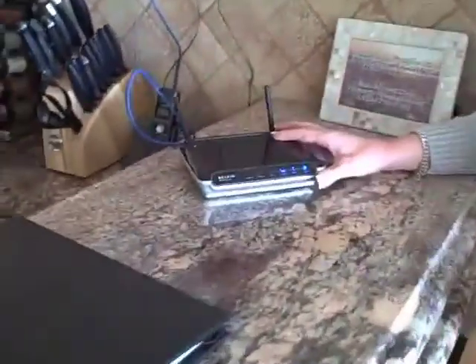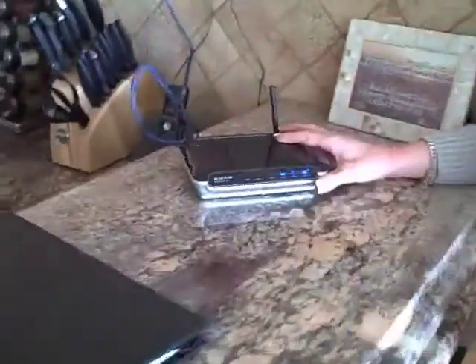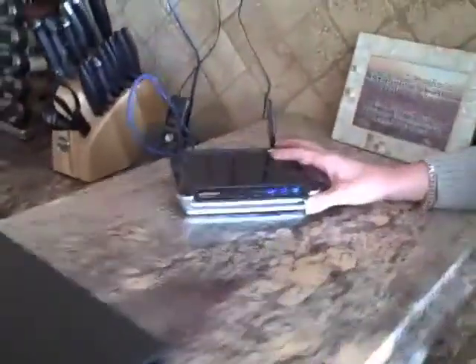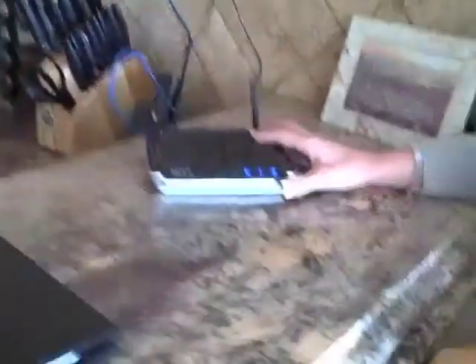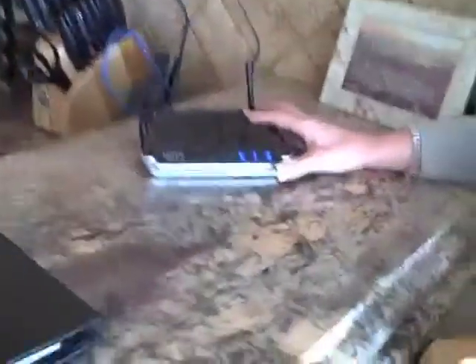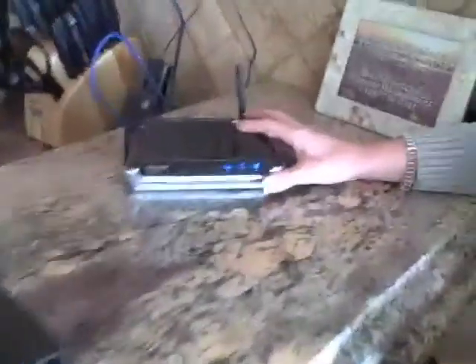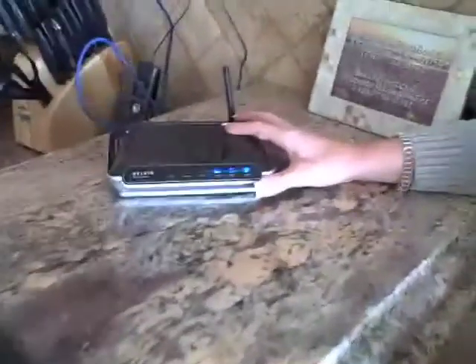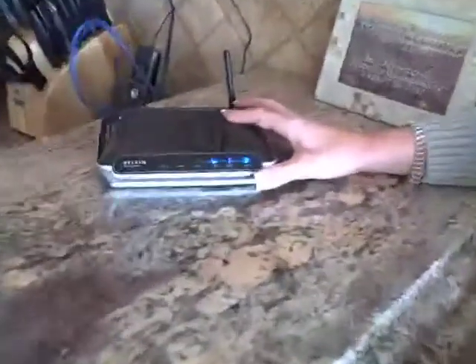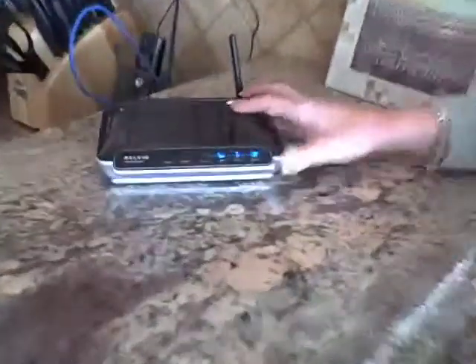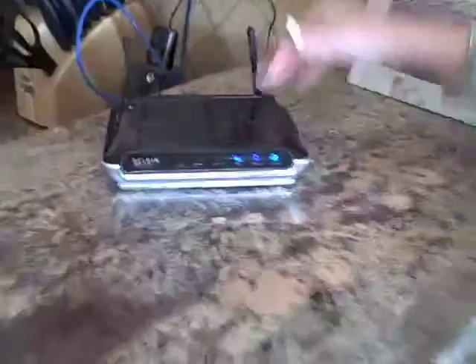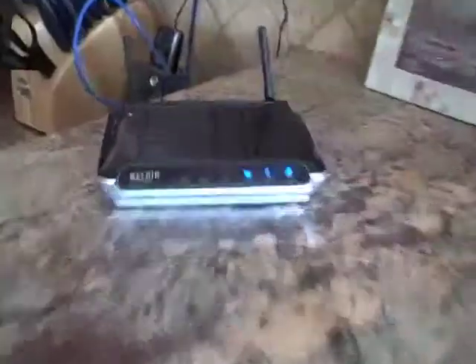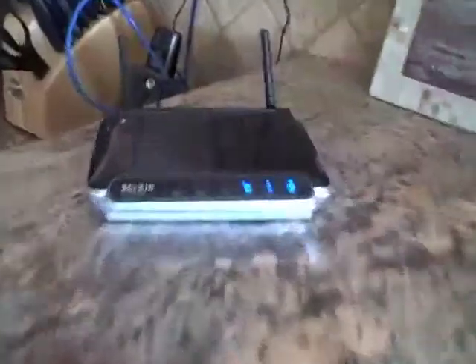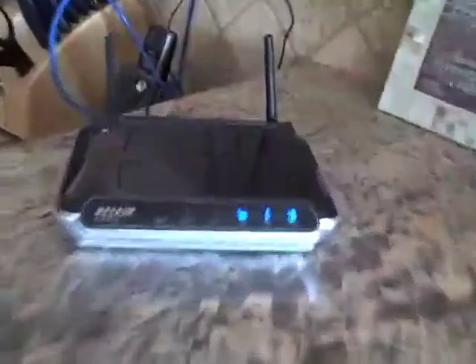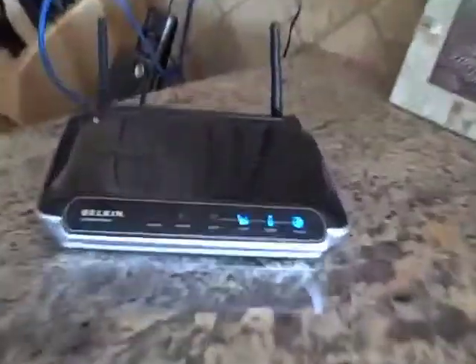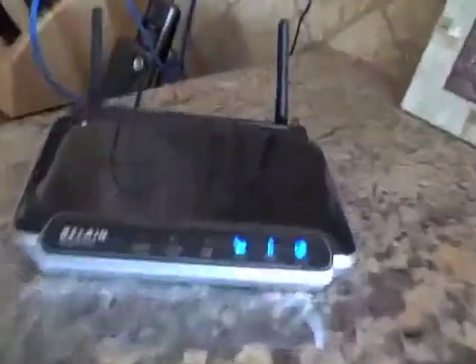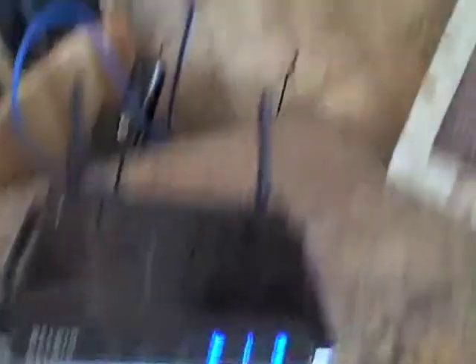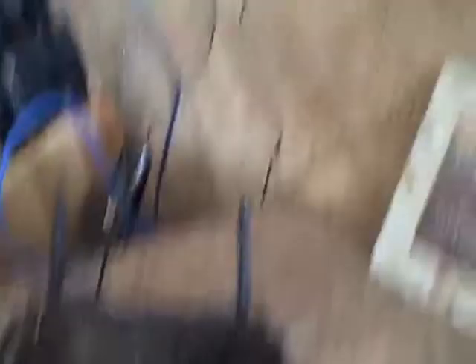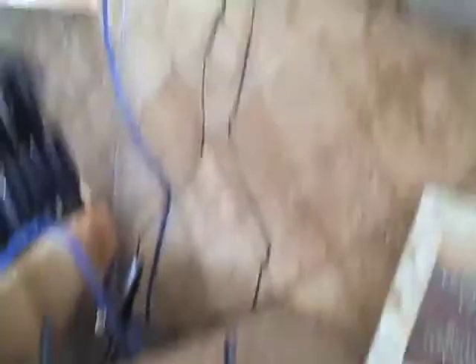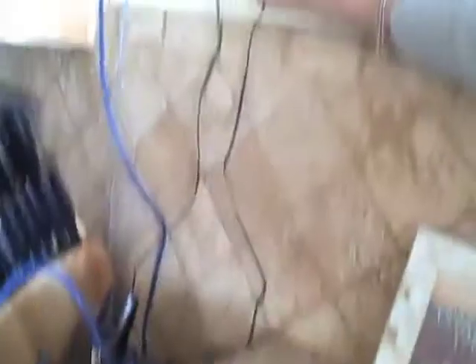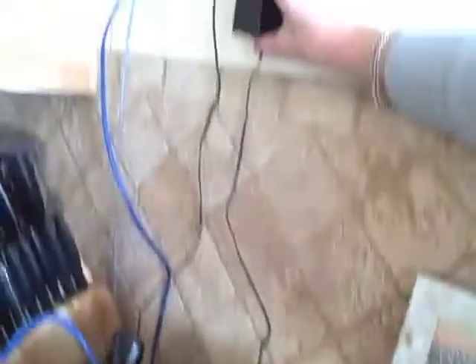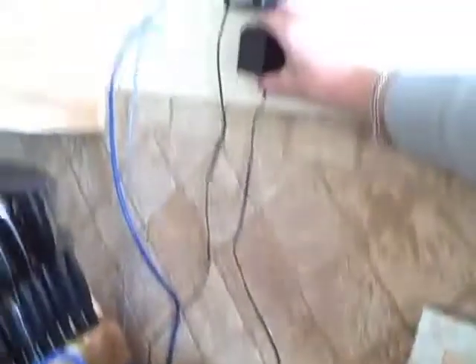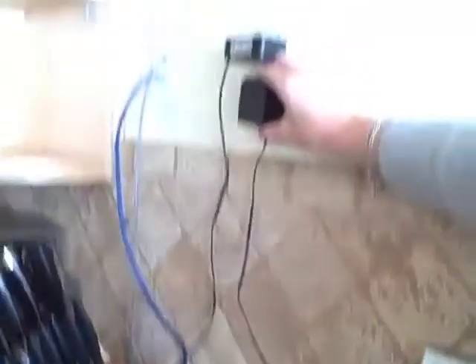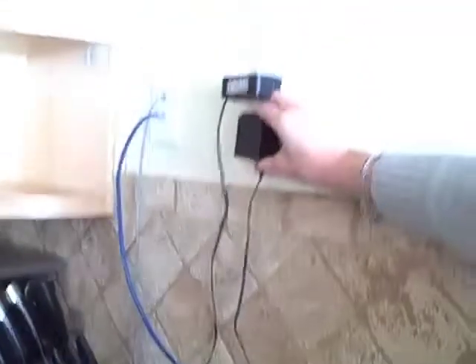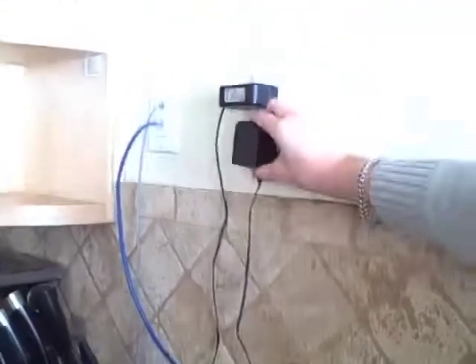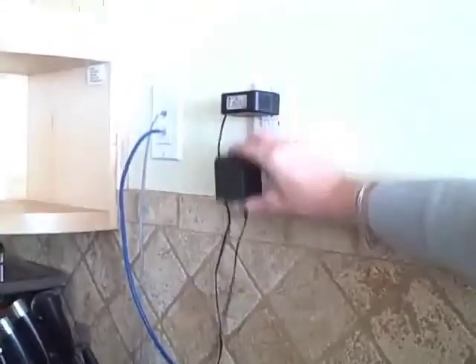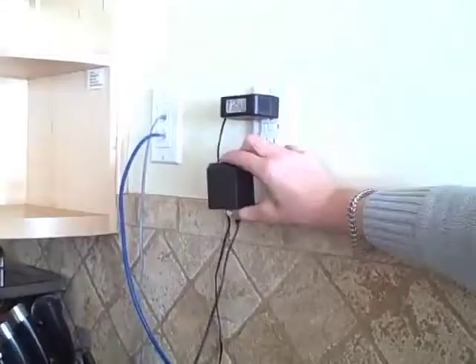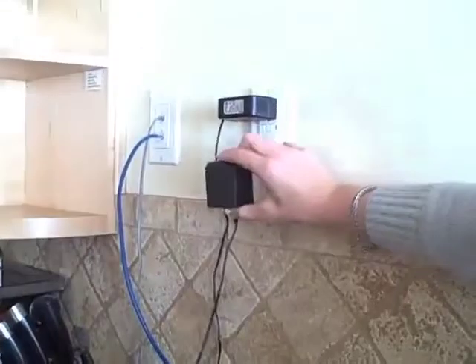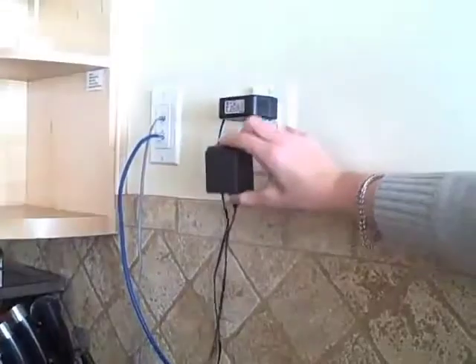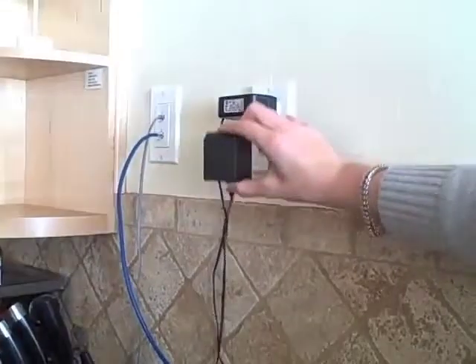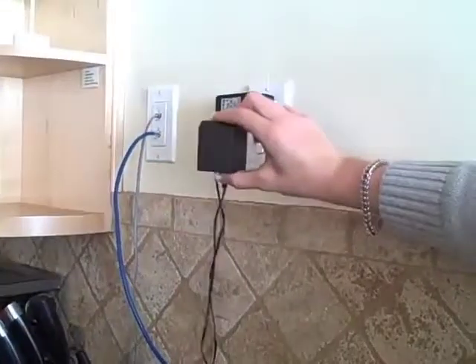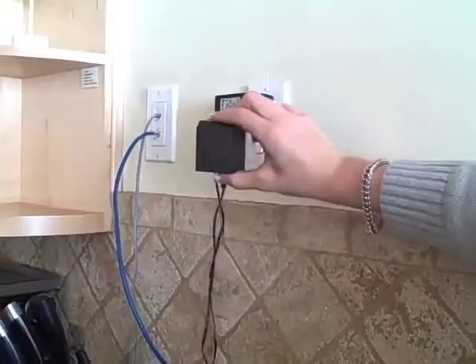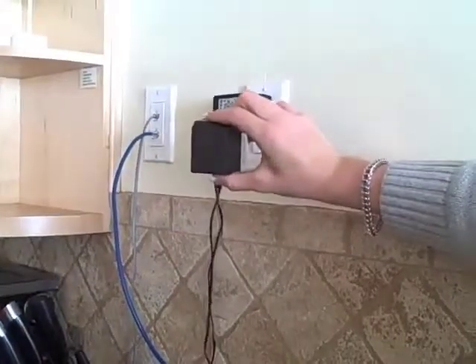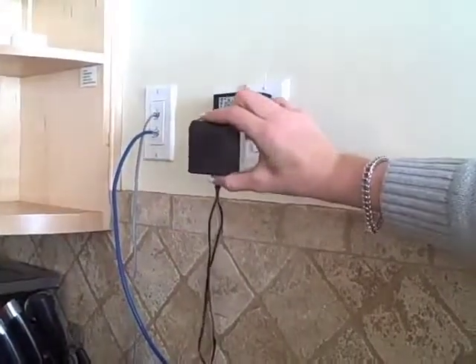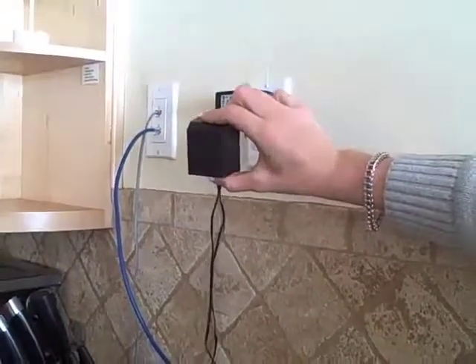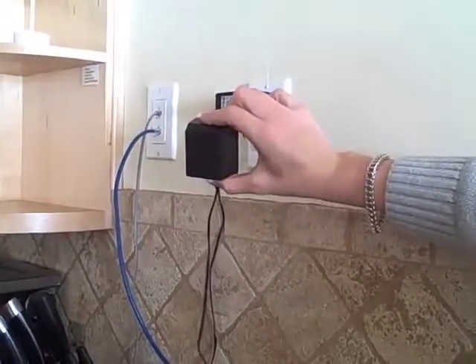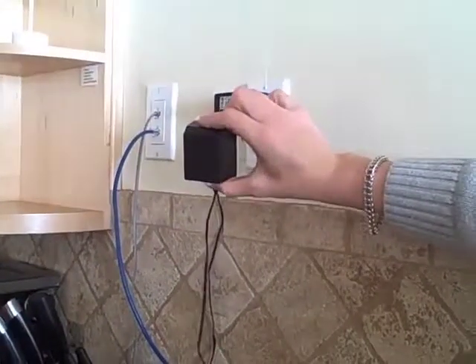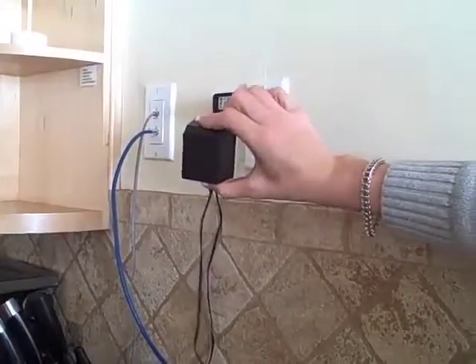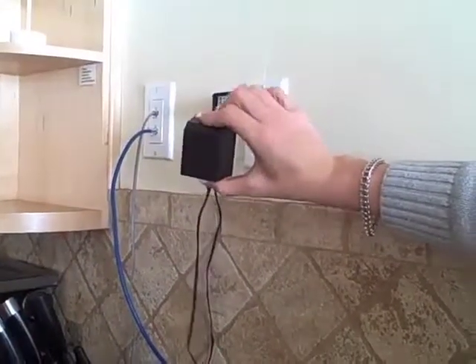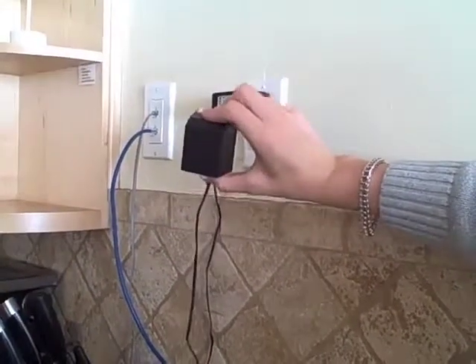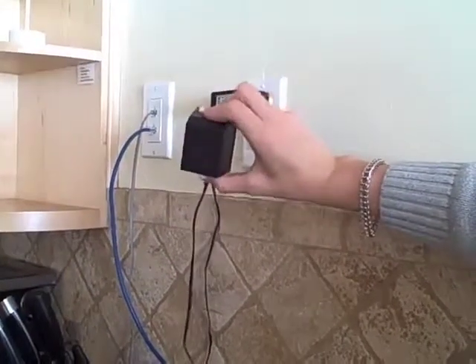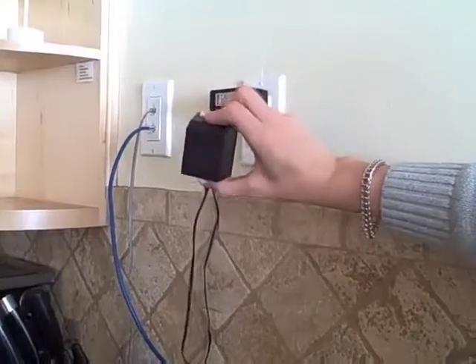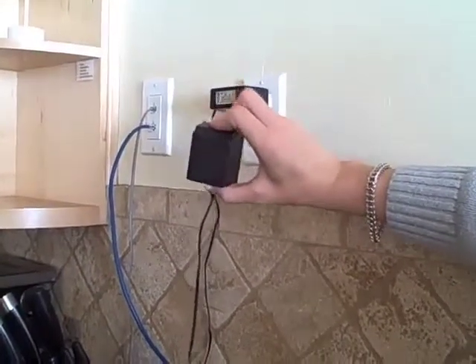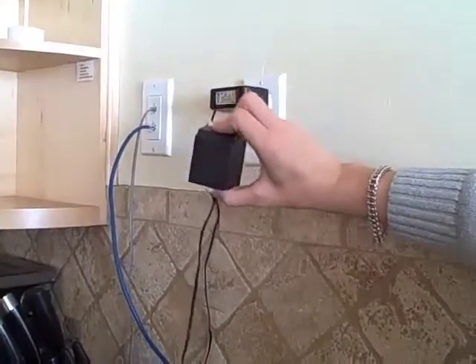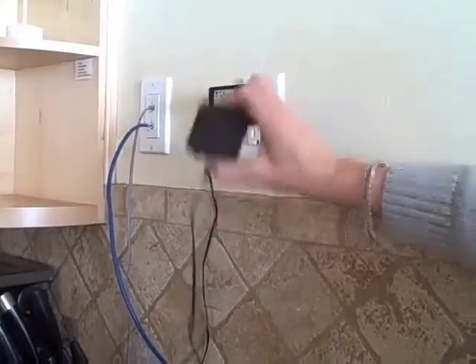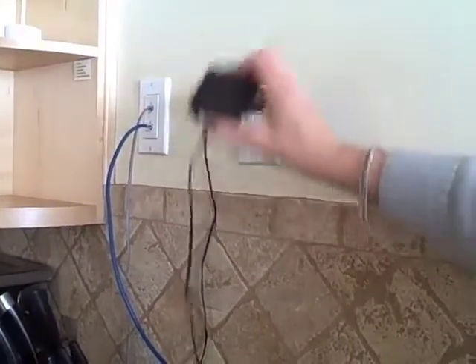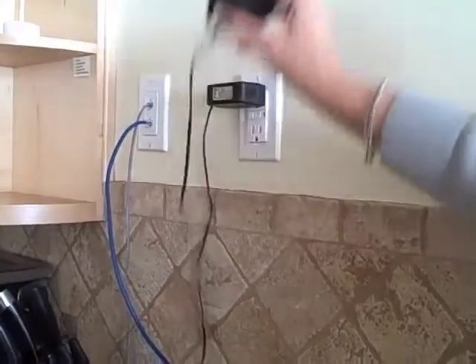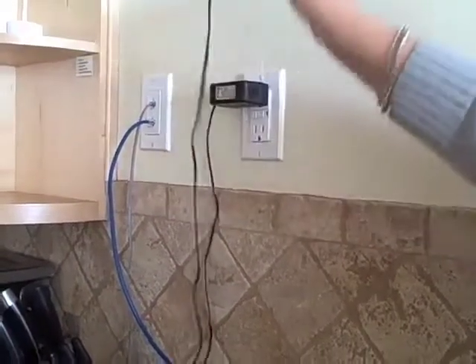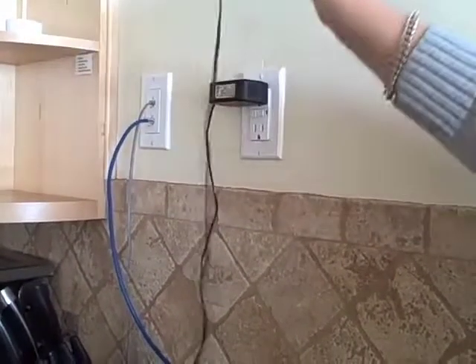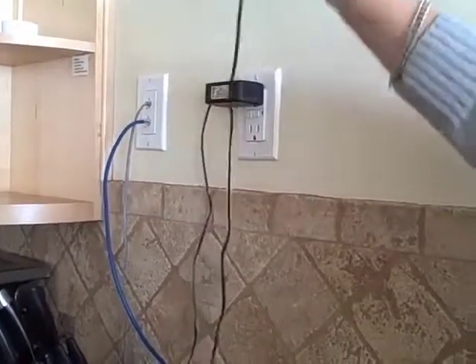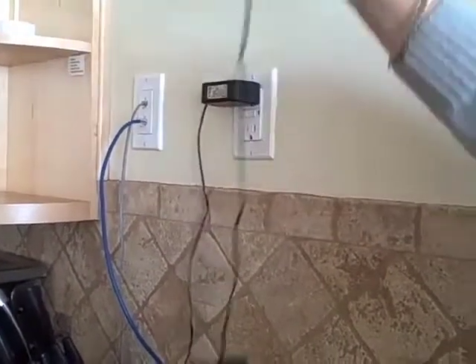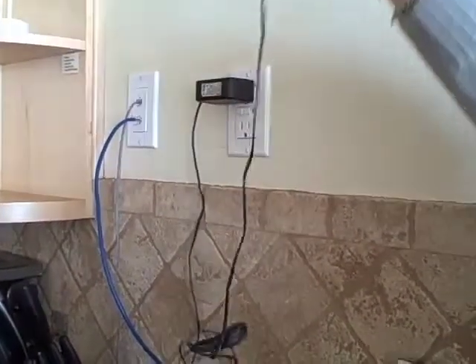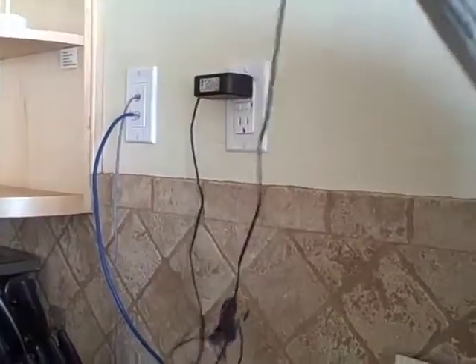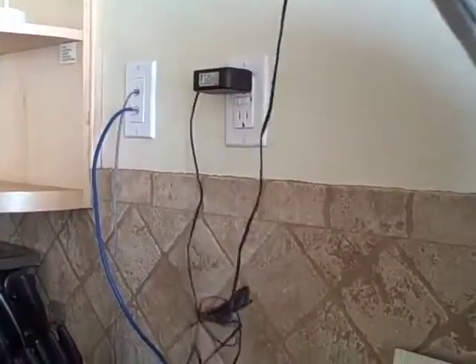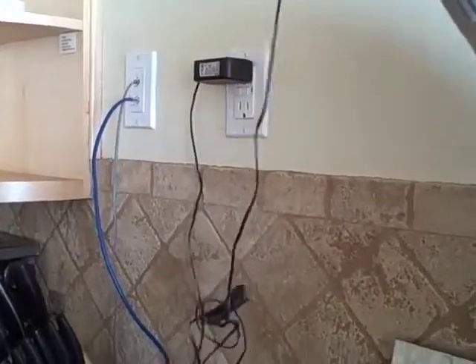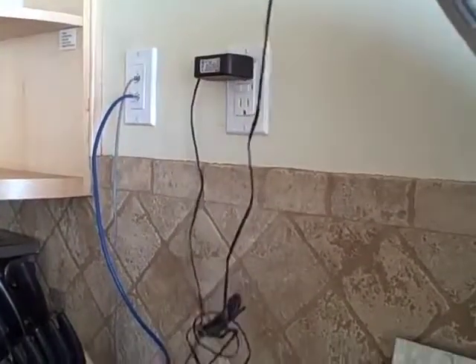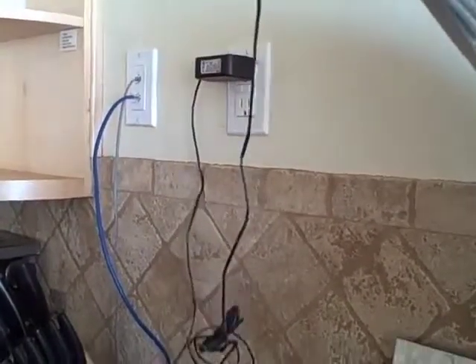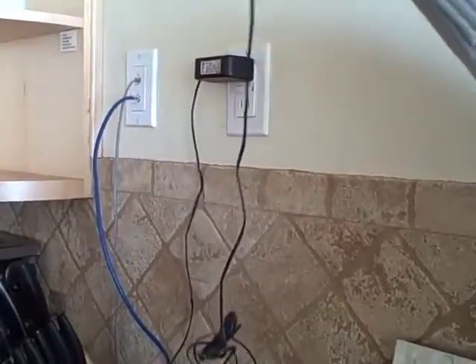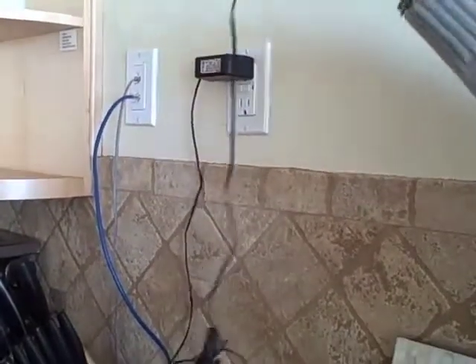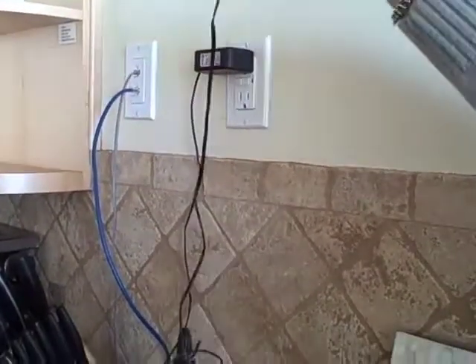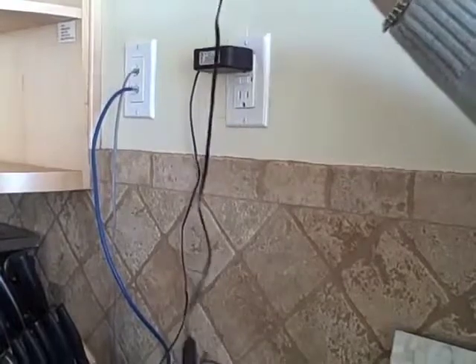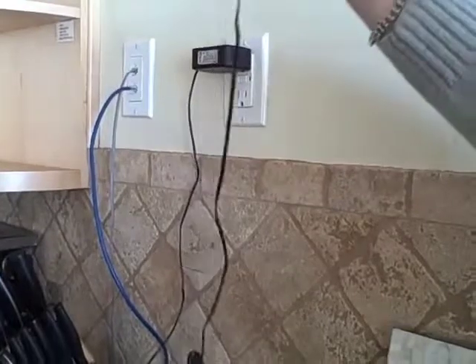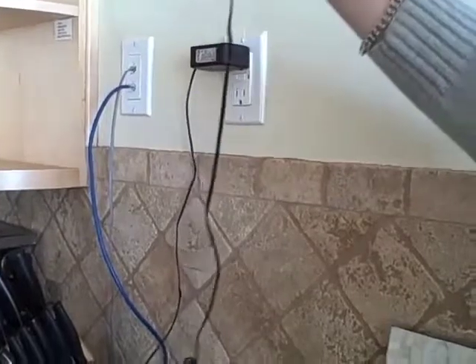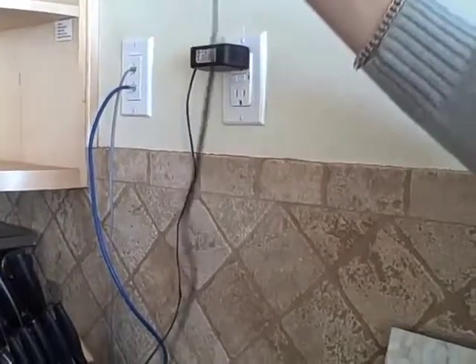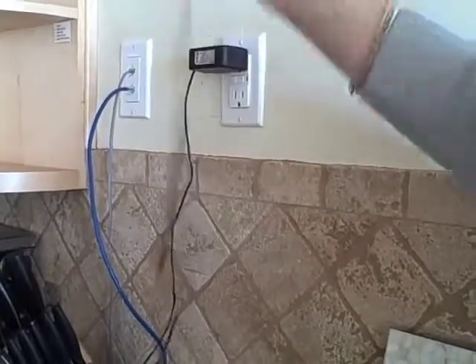All you need to do is unplug the cord. This is to the phone.